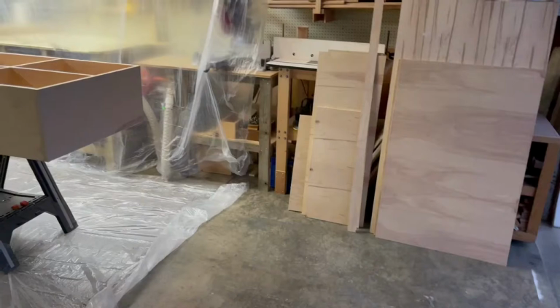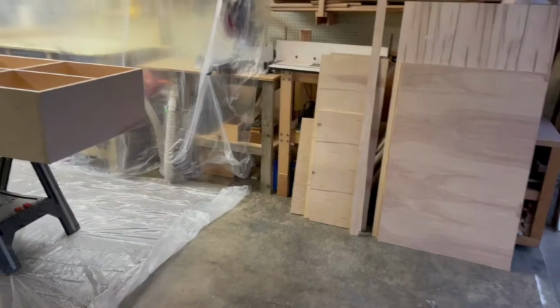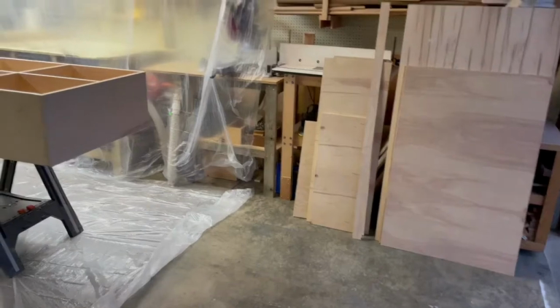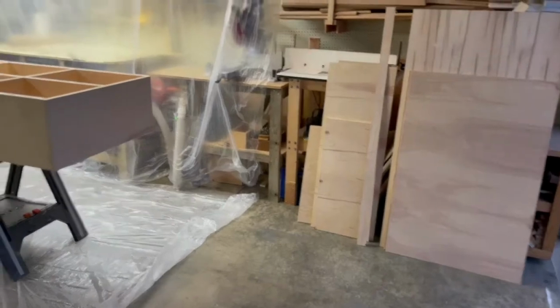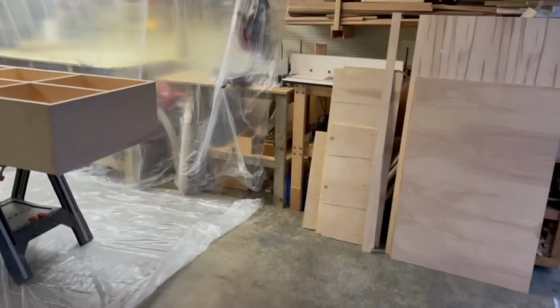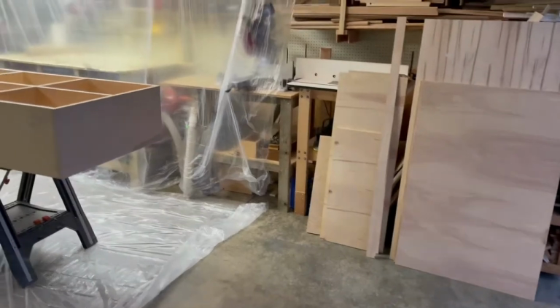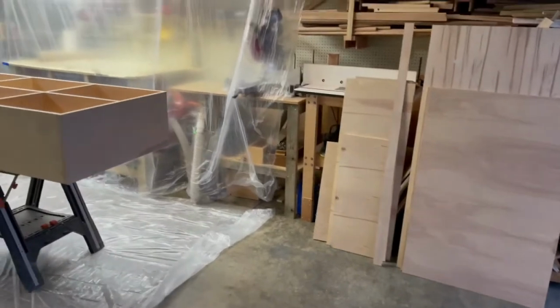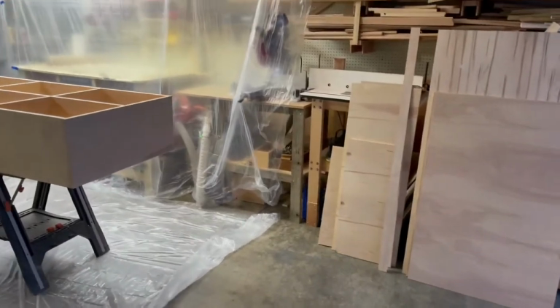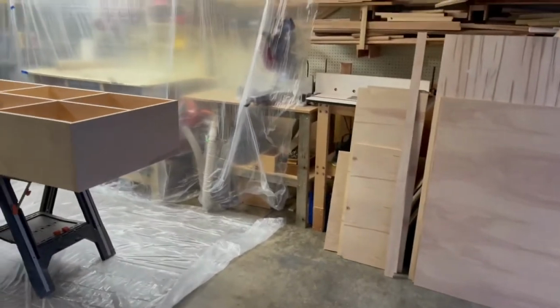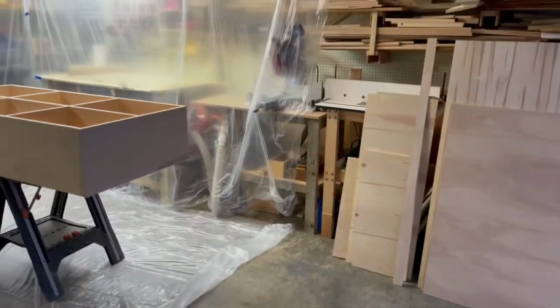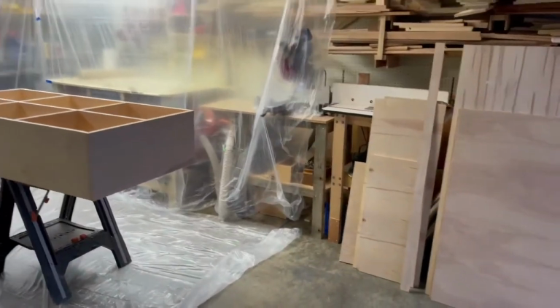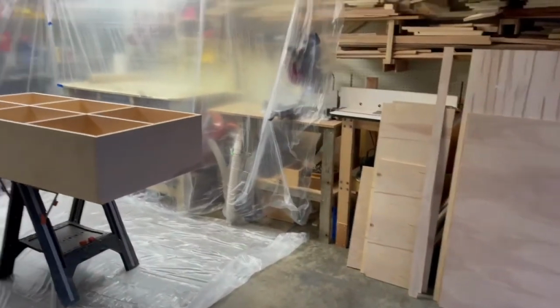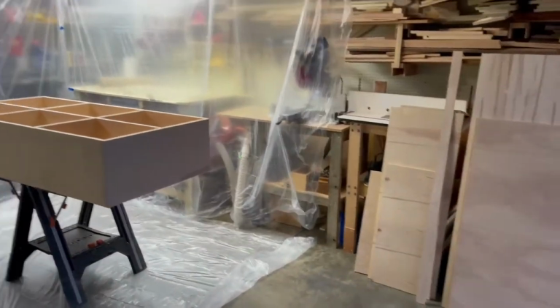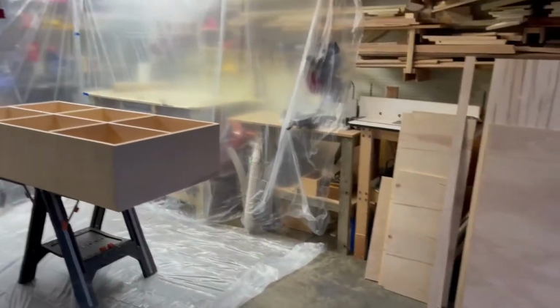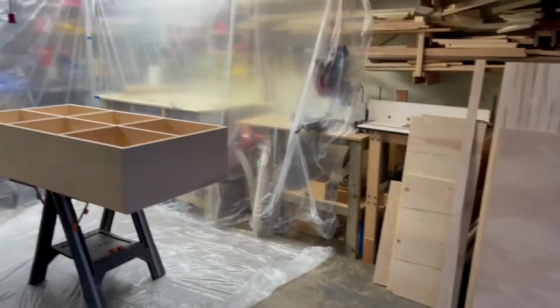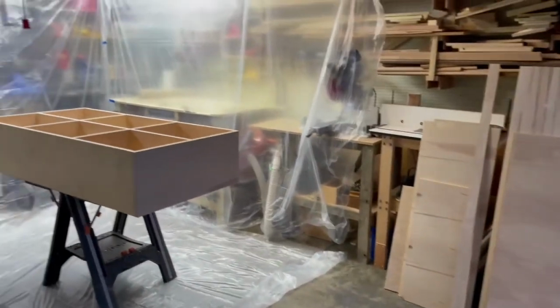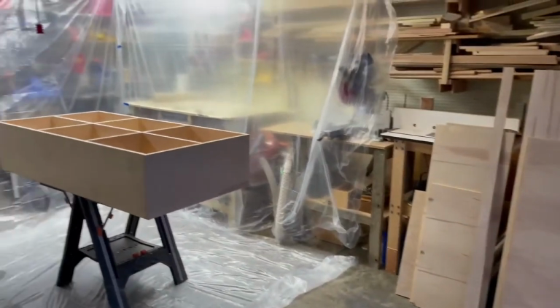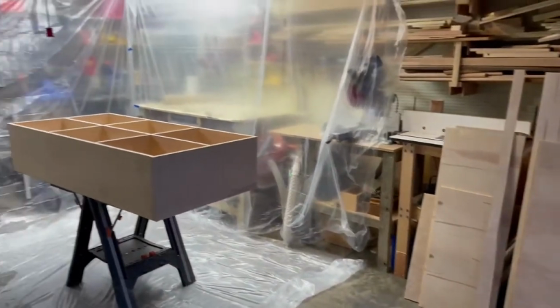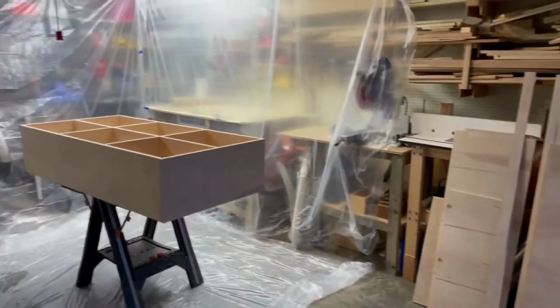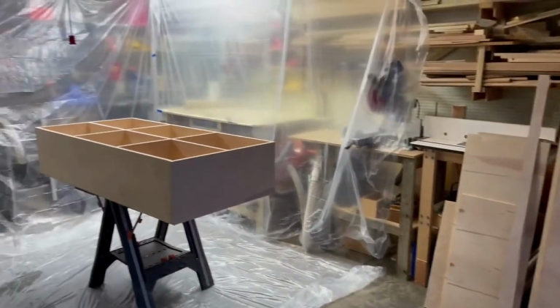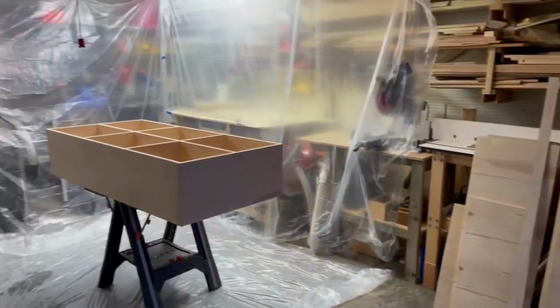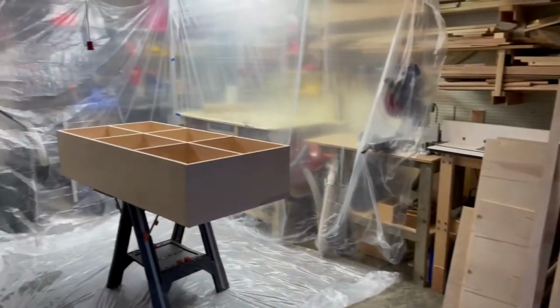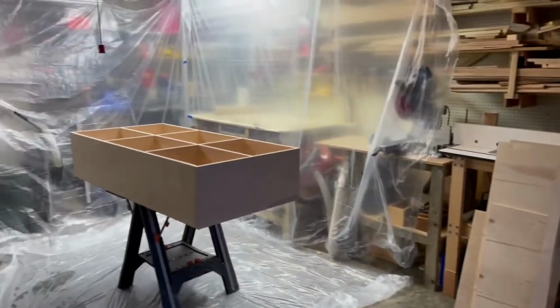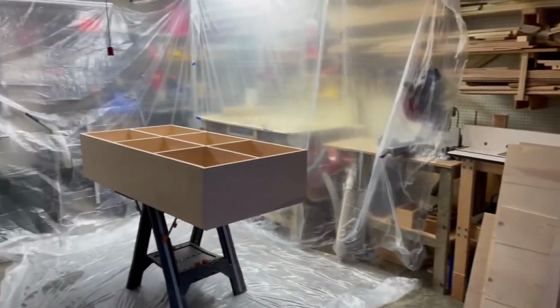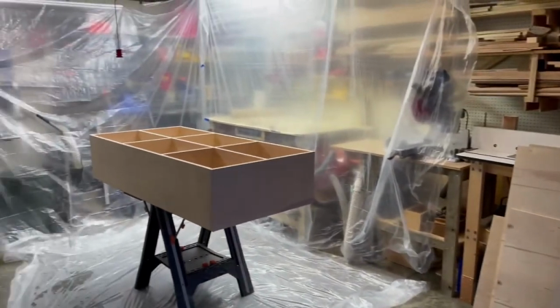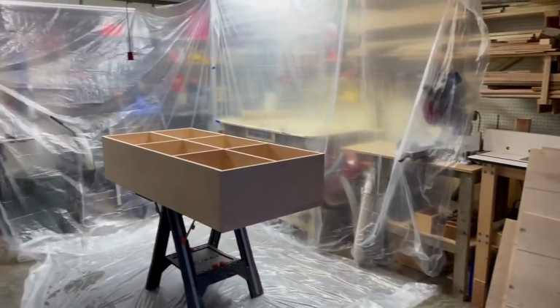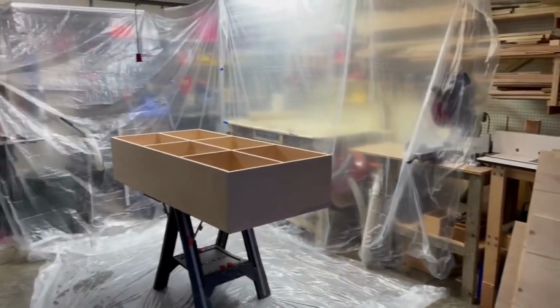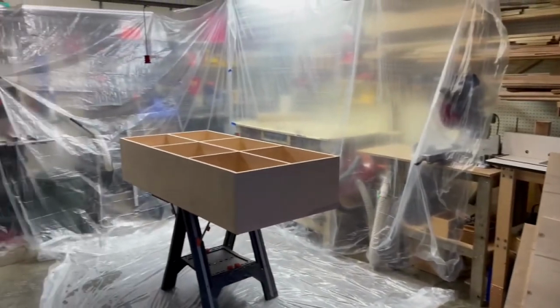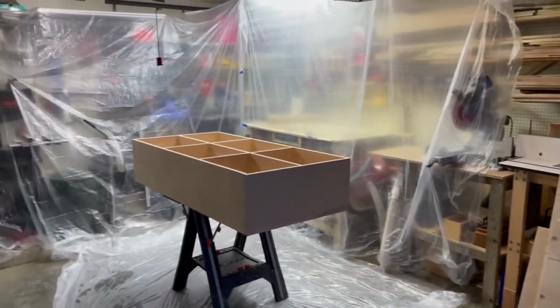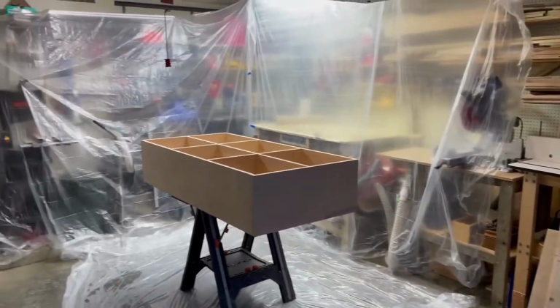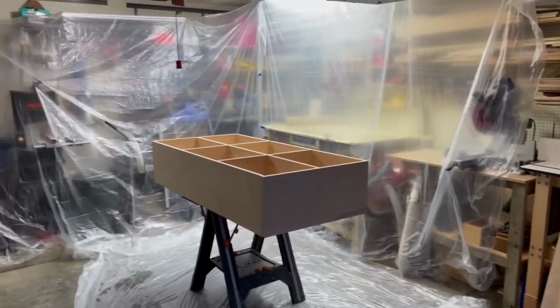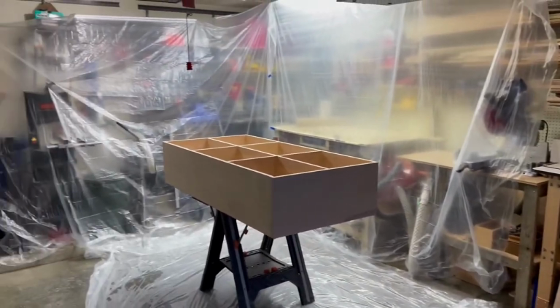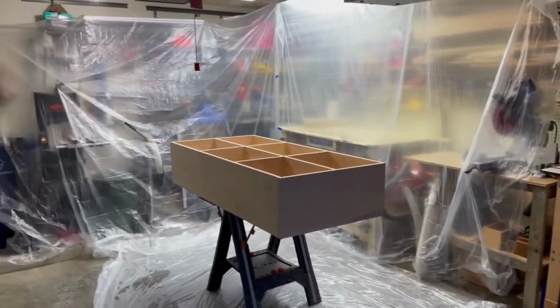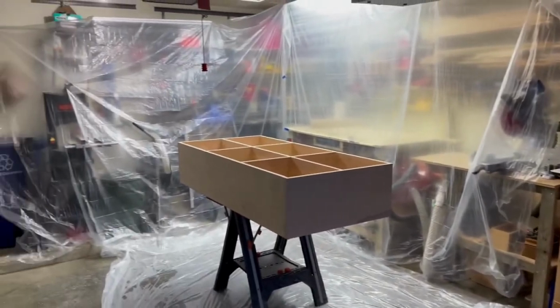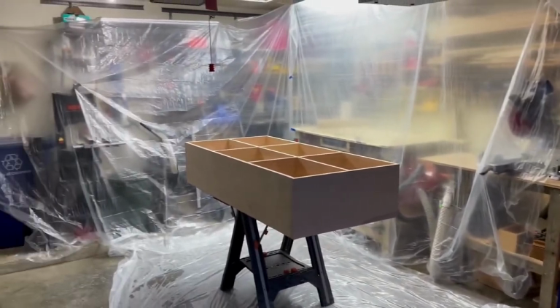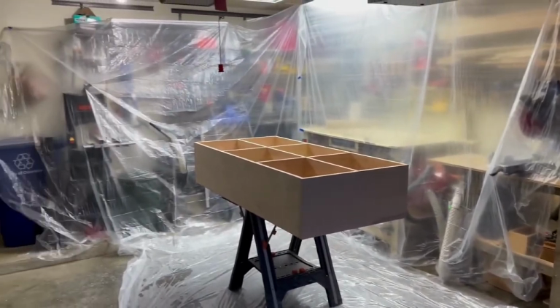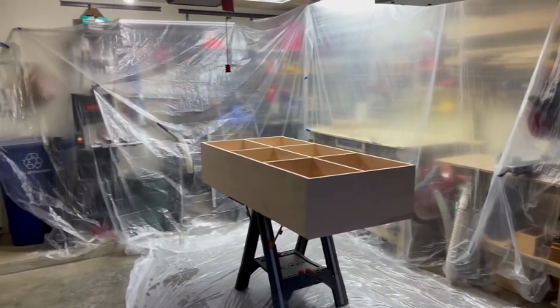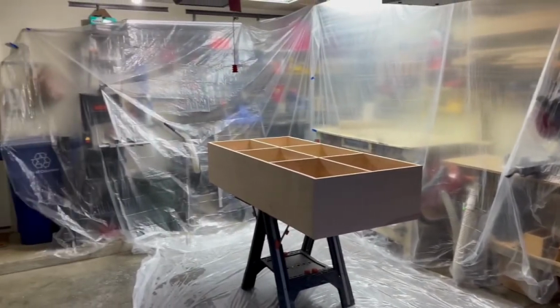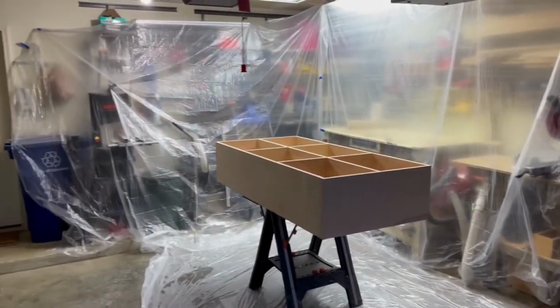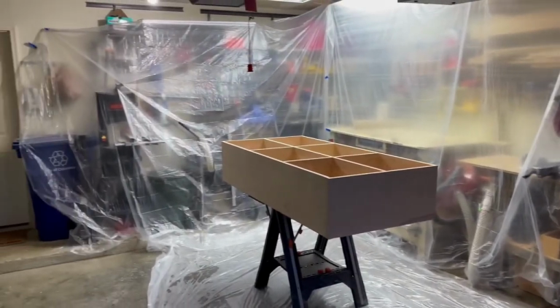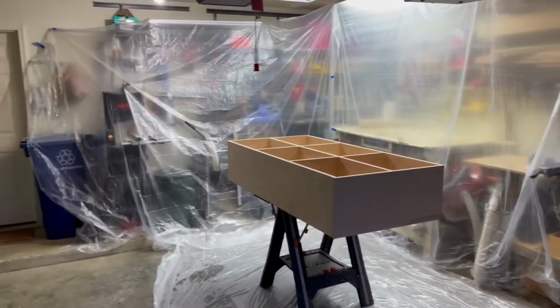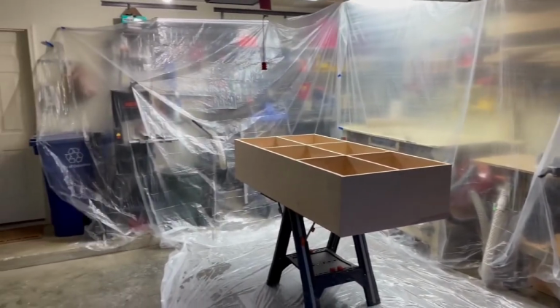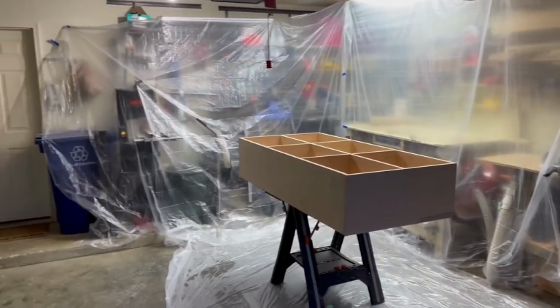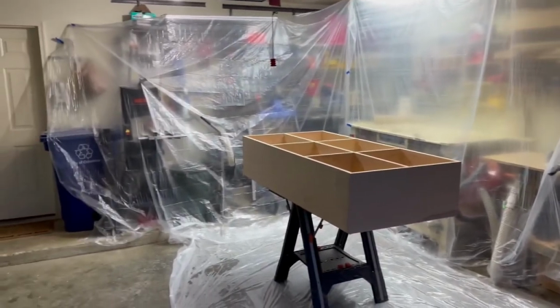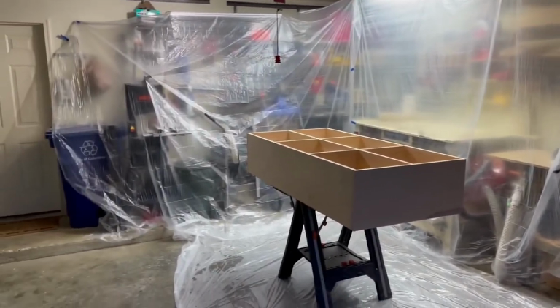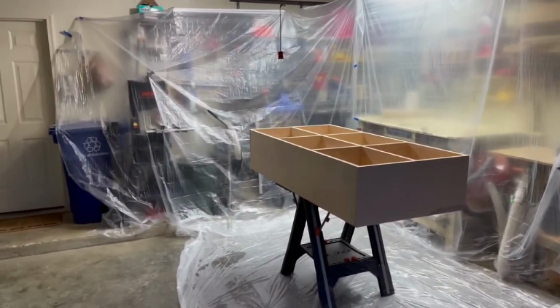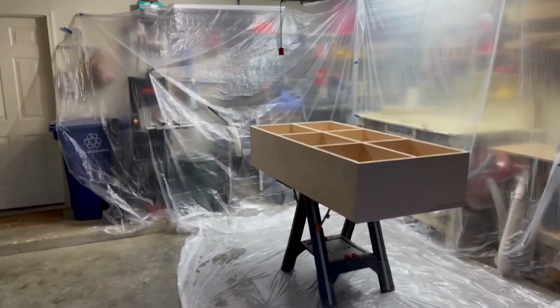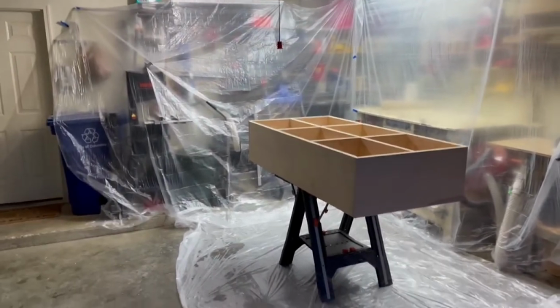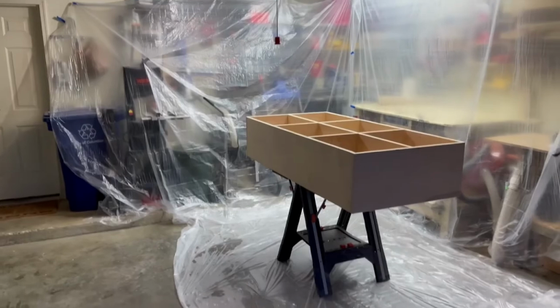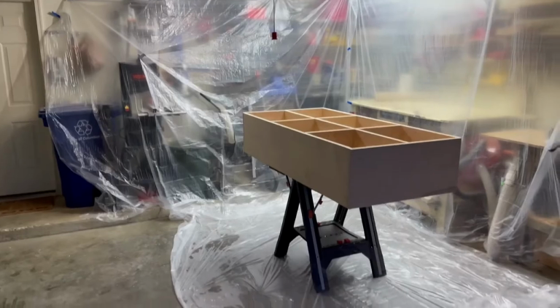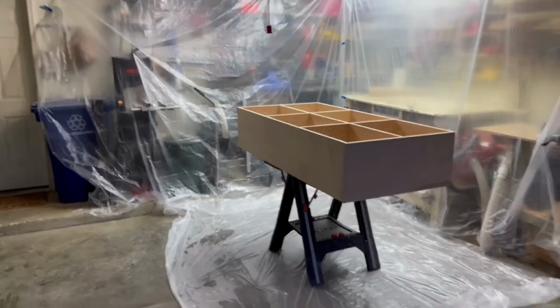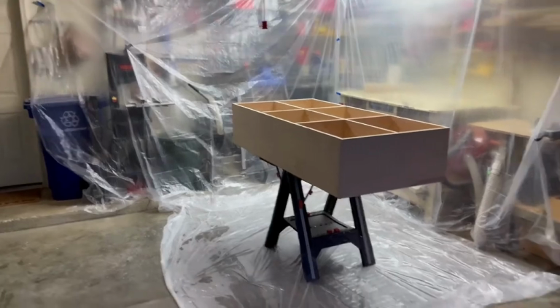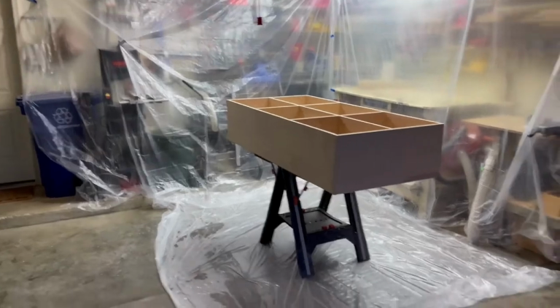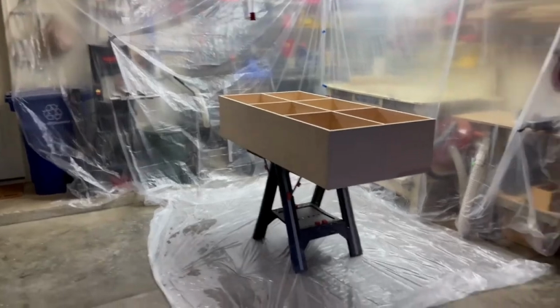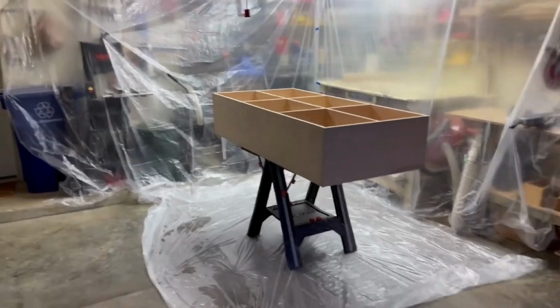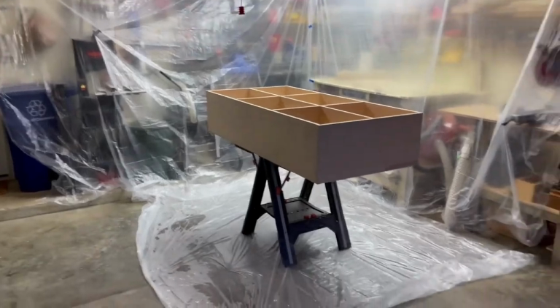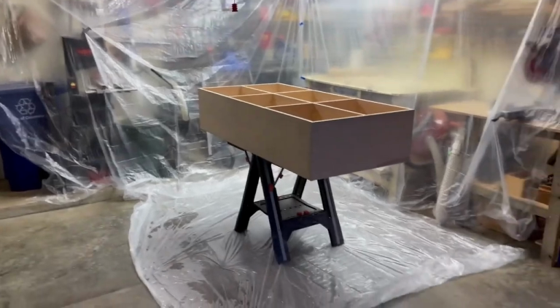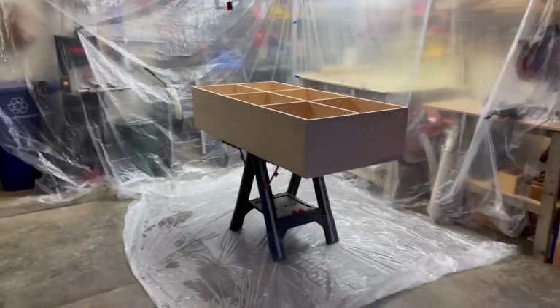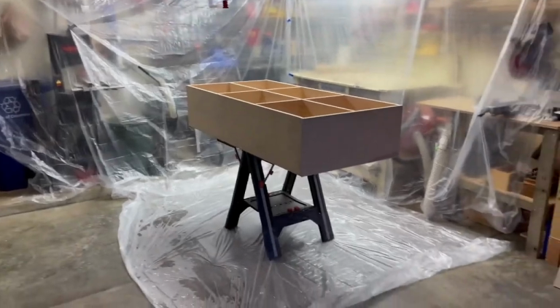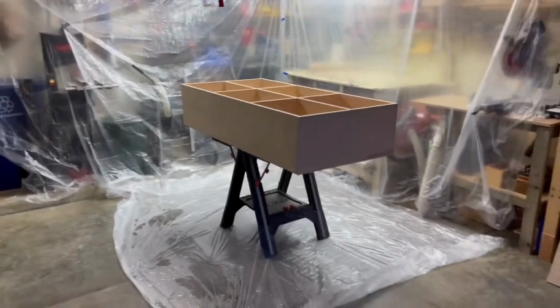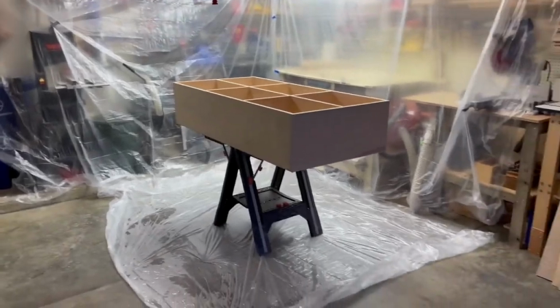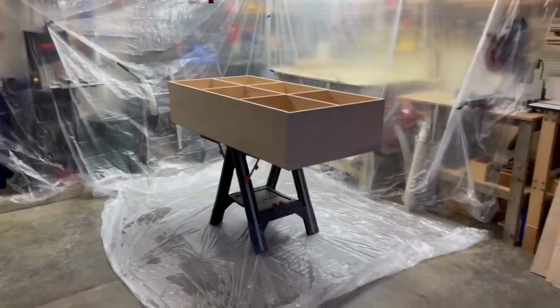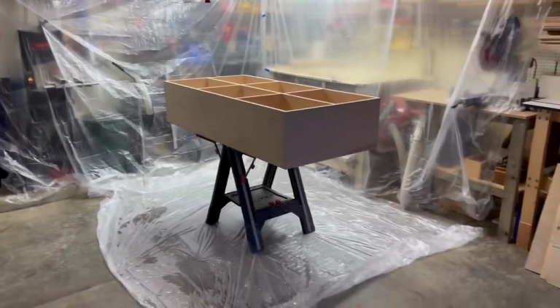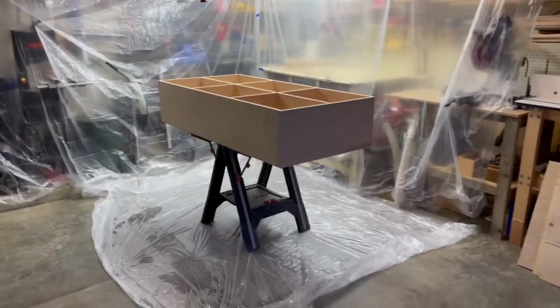In this video I'll be talking through how I made this bookshelf out of three-quarter inch birch plywood. Enjoy!